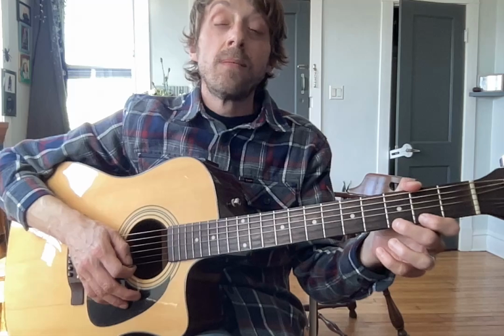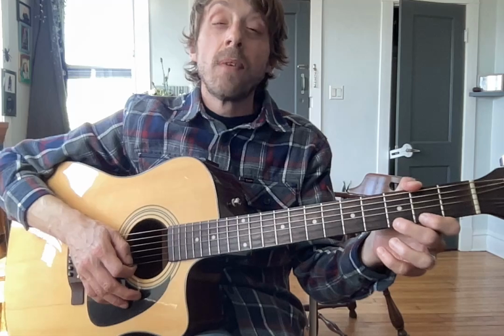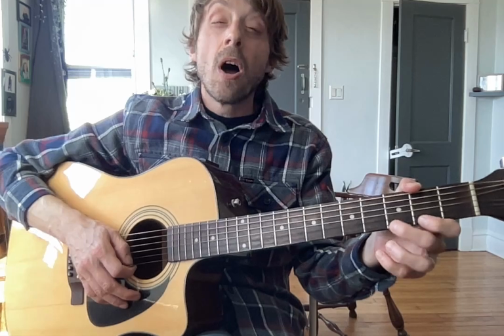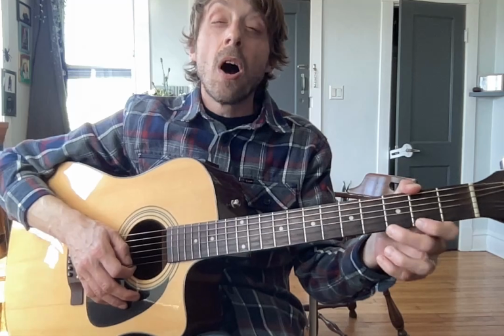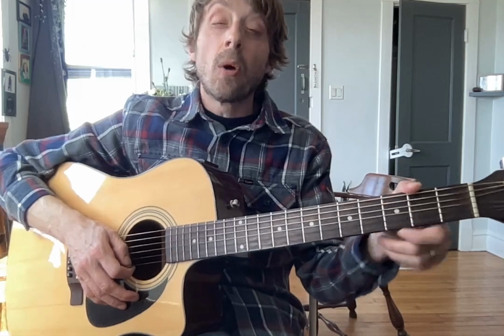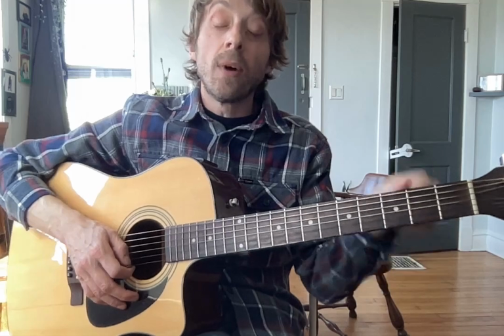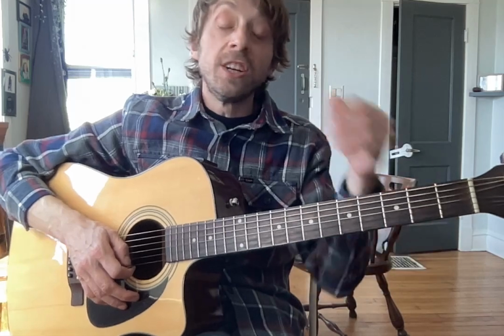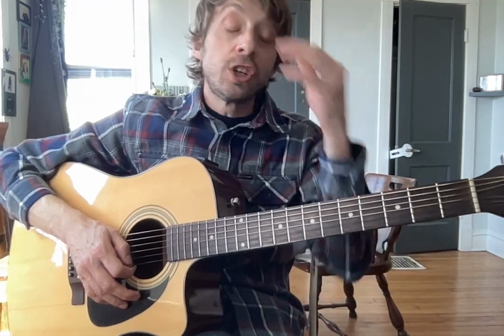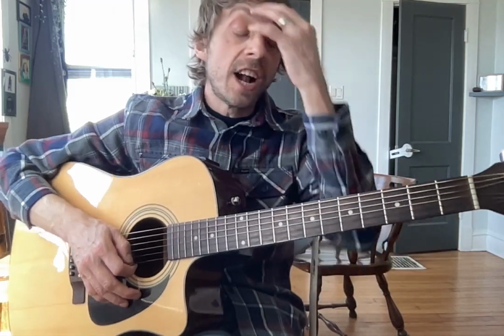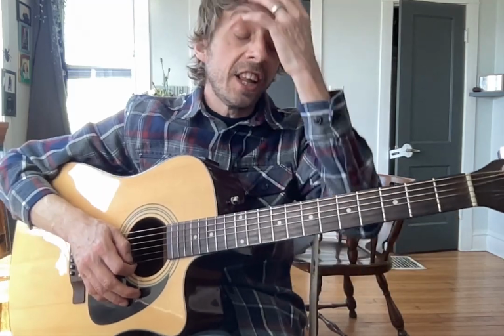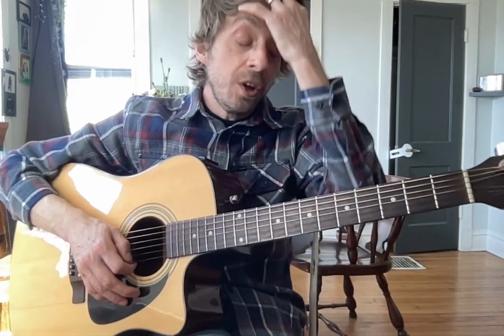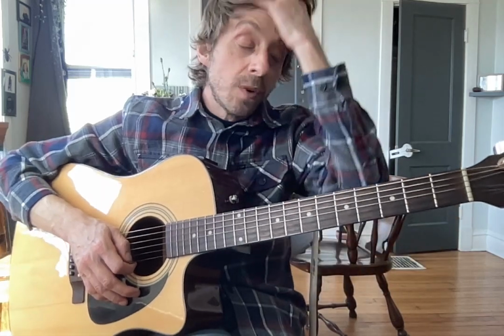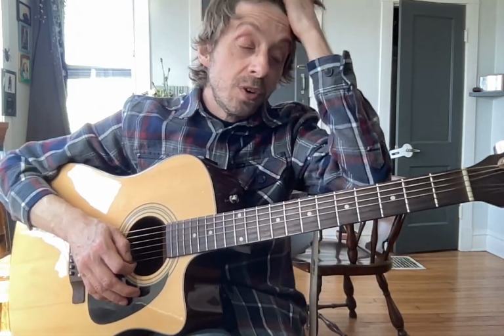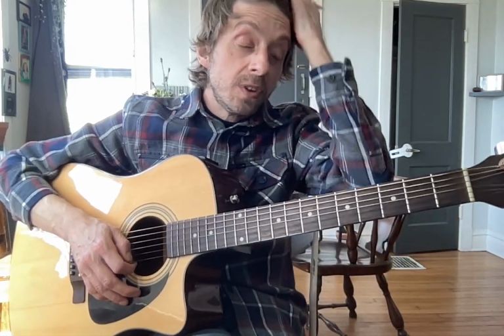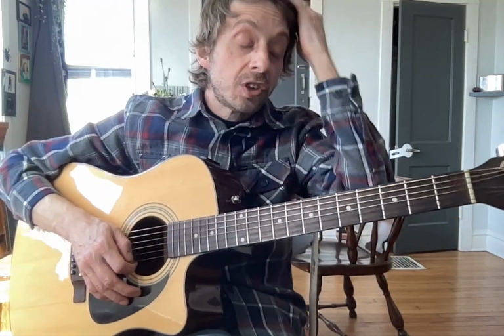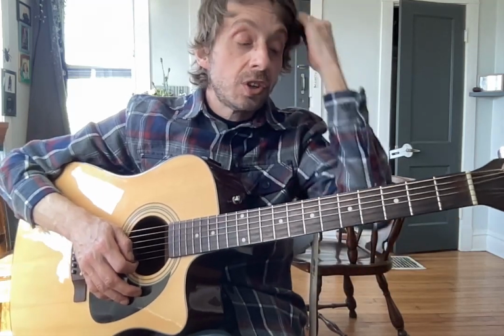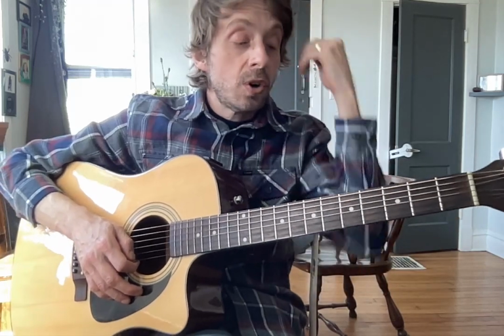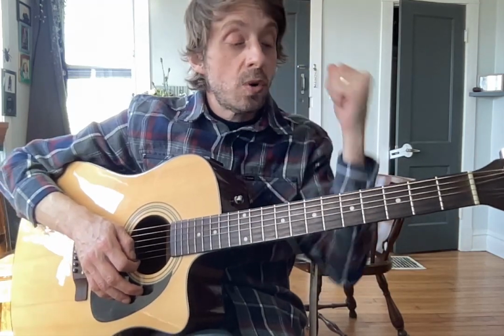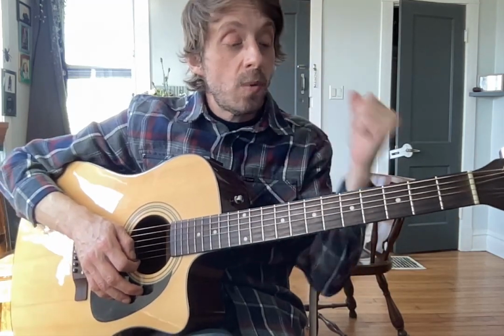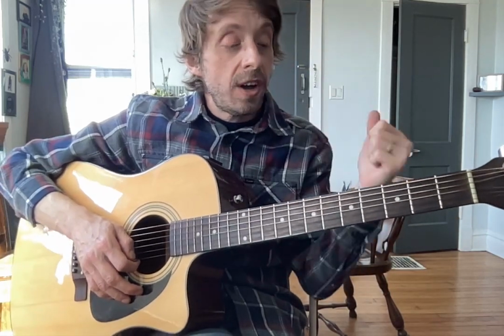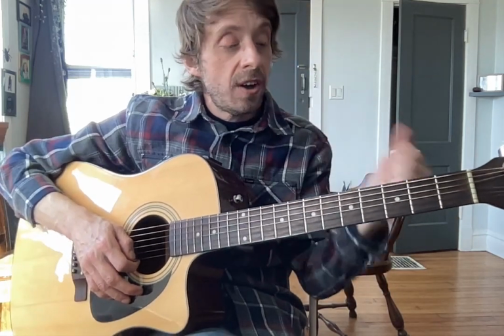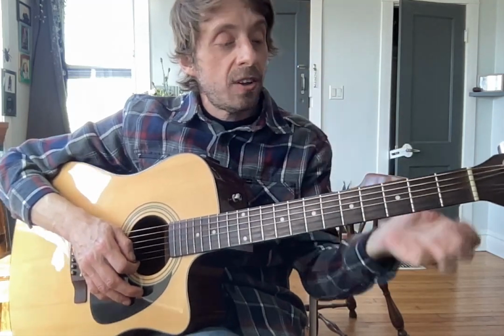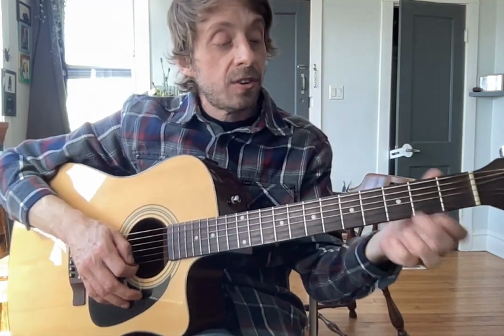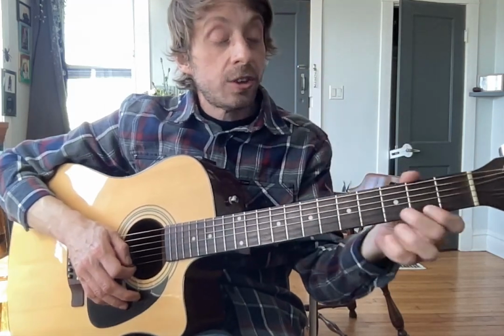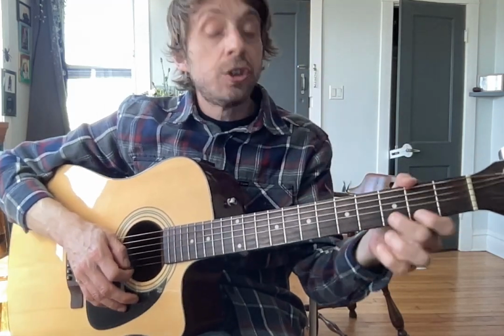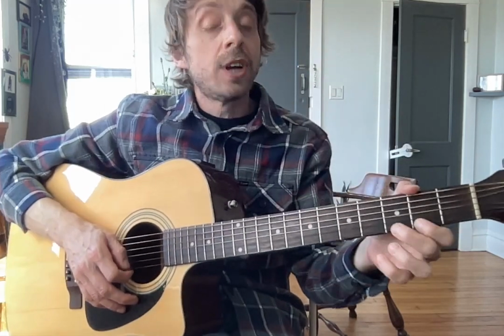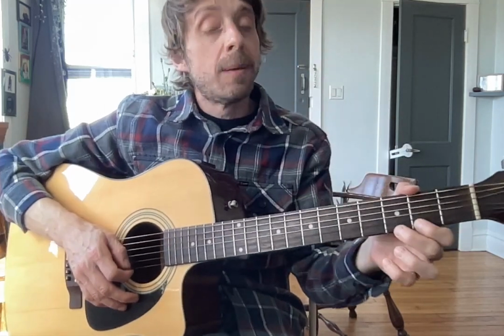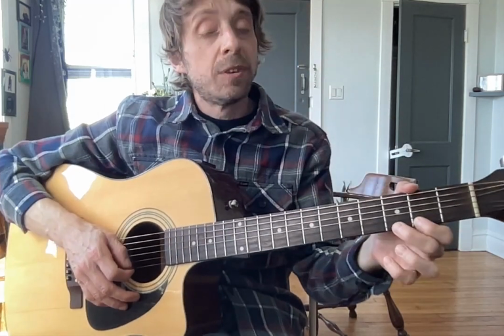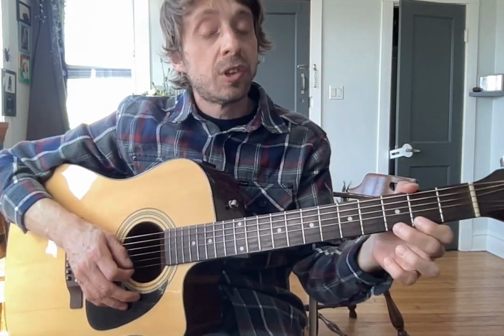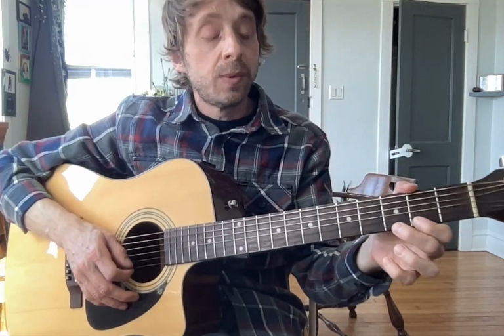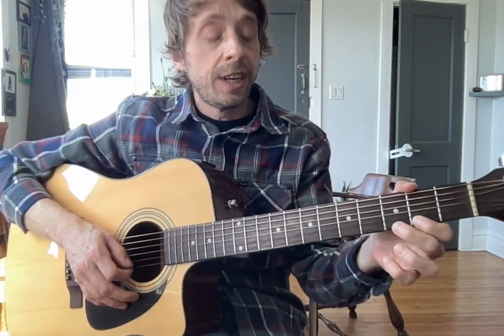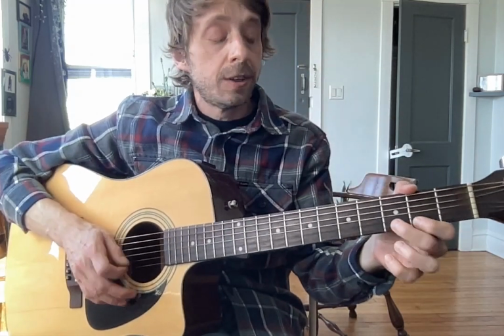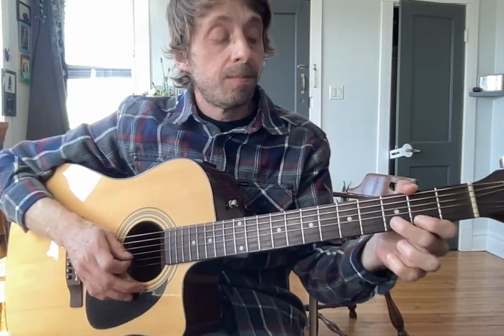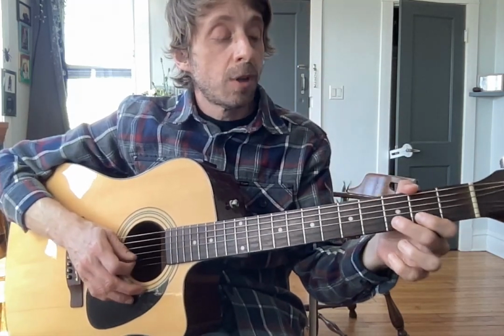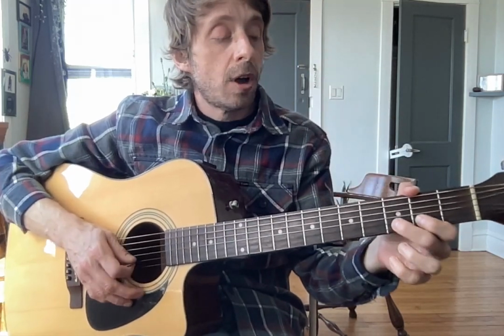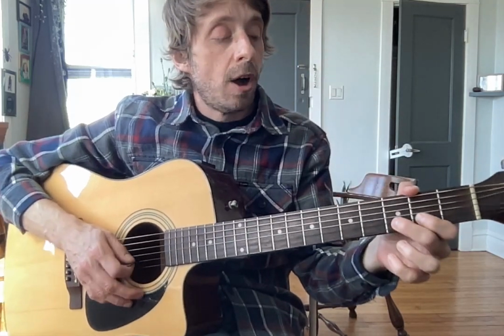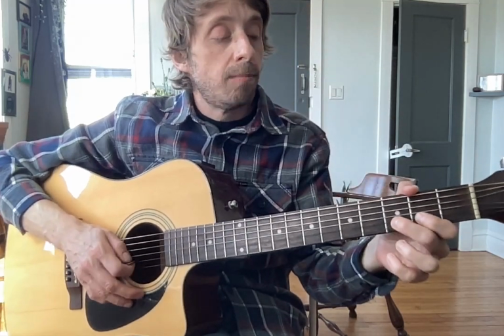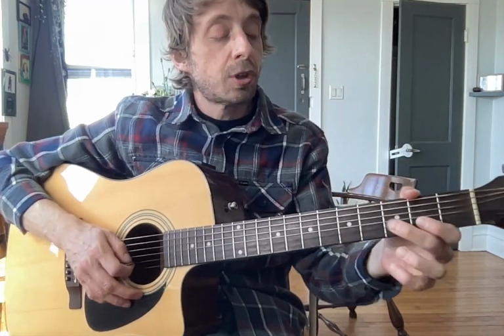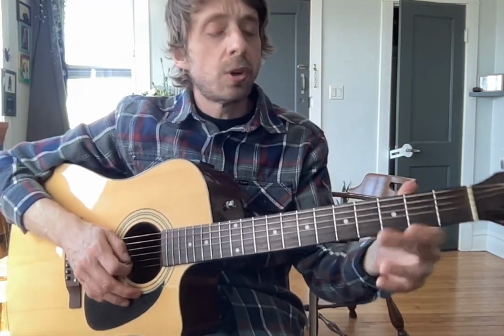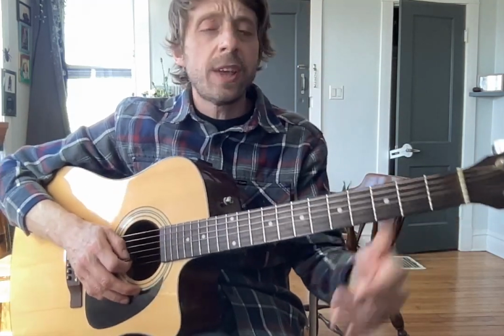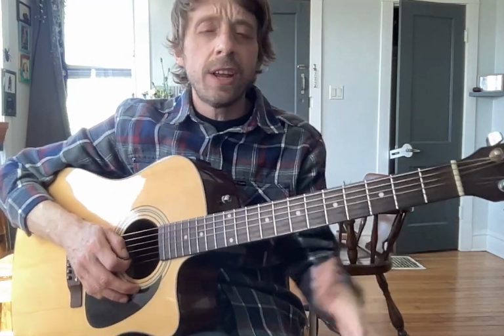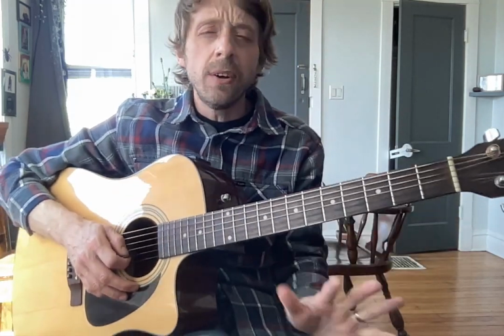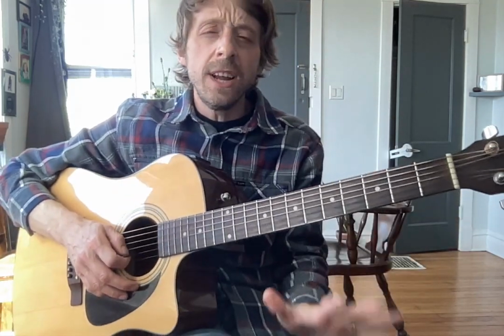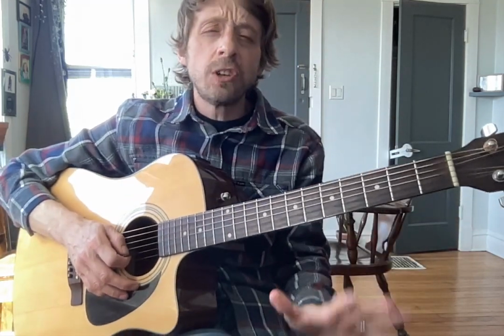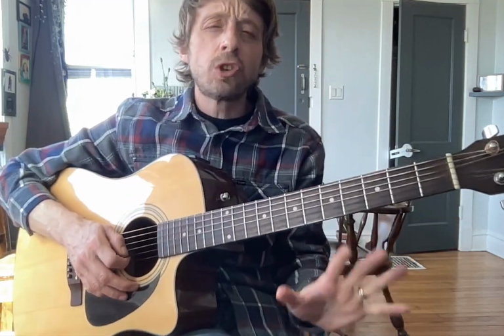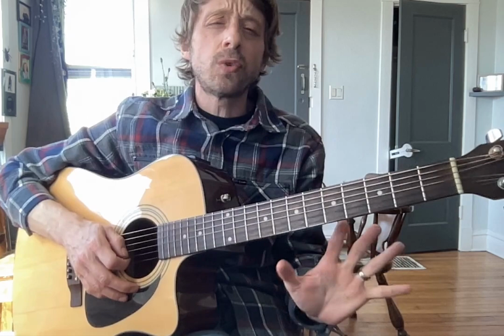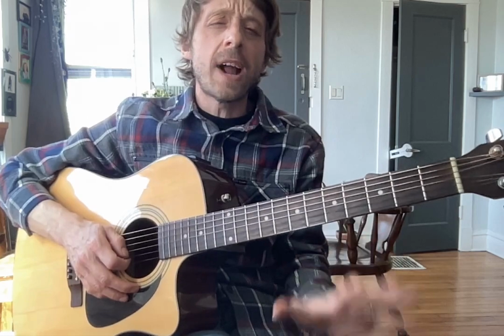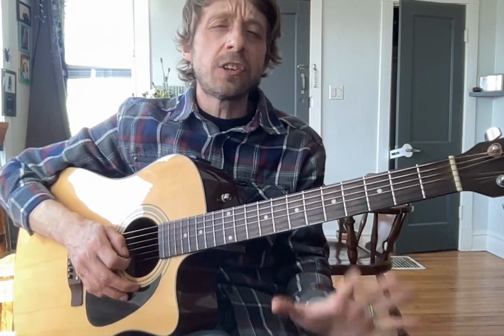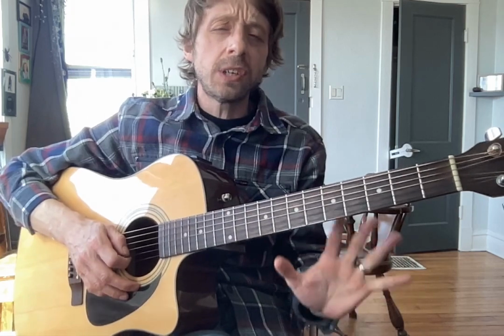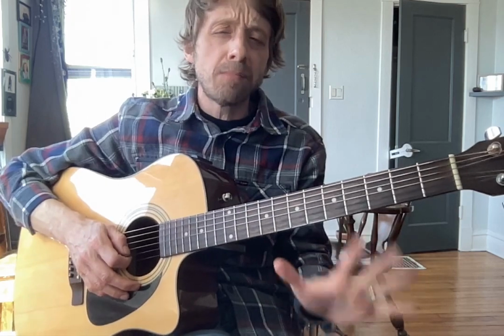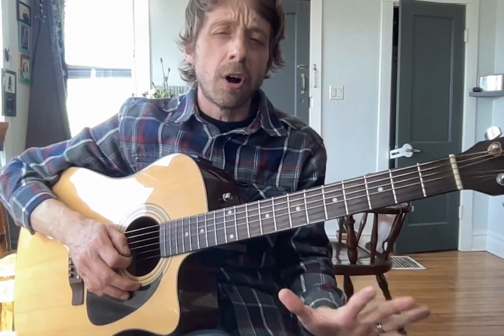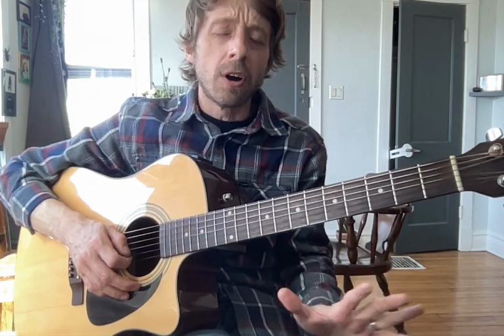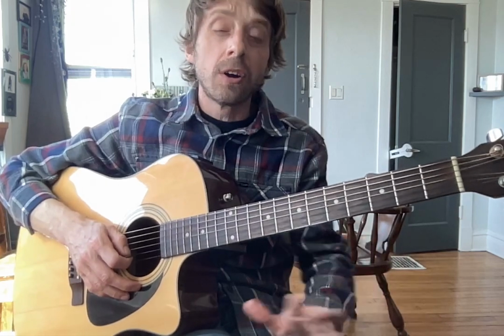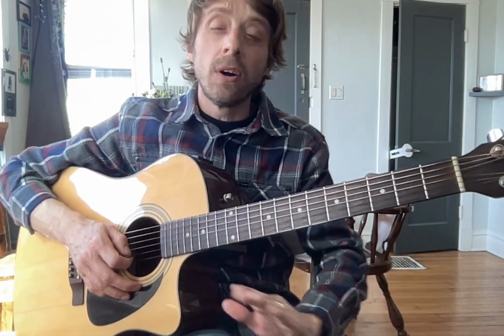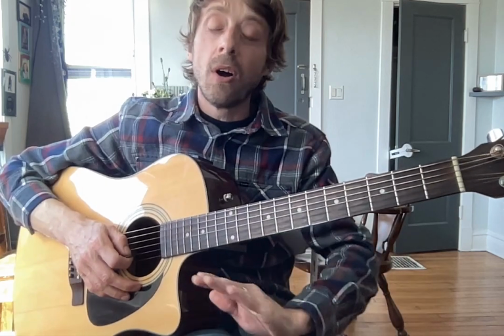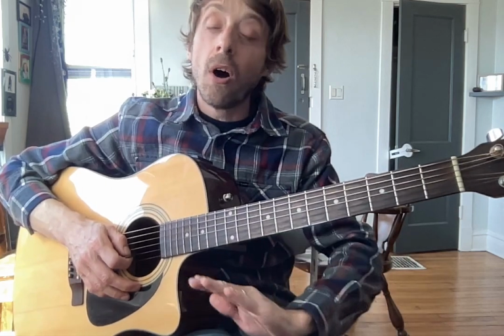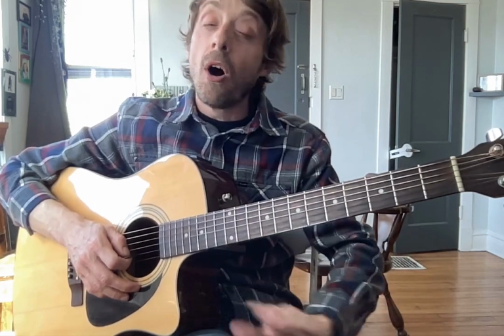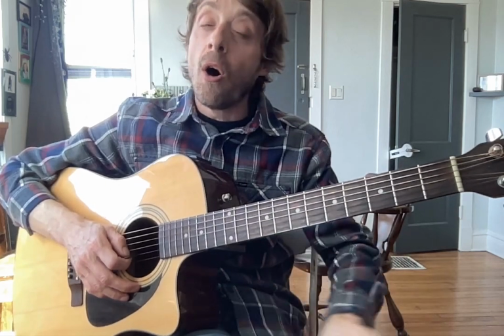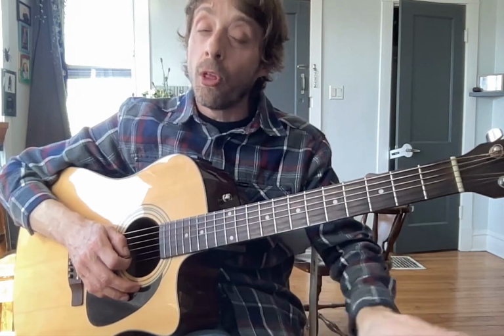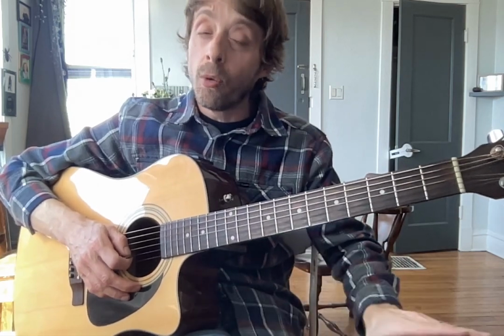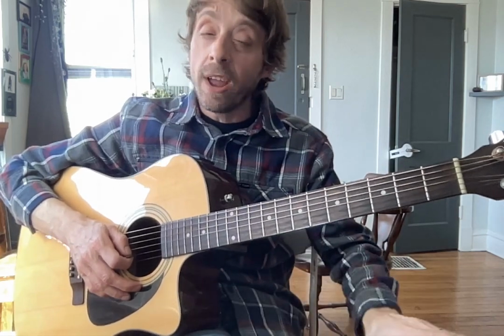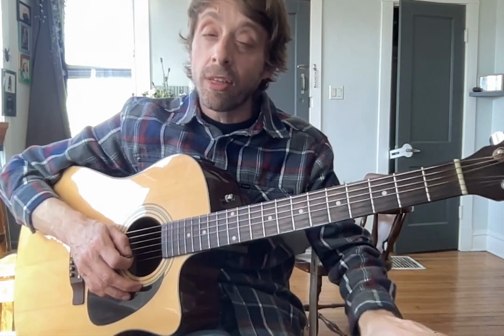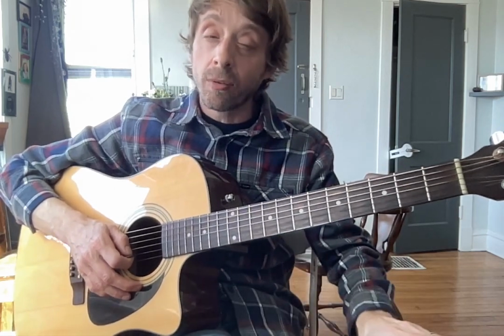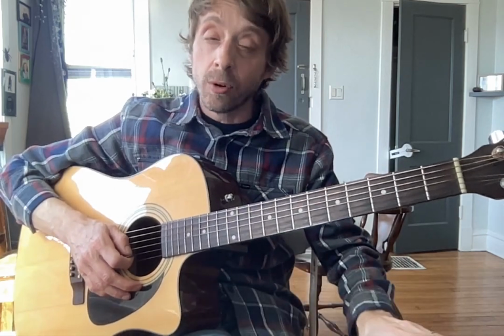All right, Johnny, you are doing so well. Good job this week. So here is Jurassic Park all the way through.